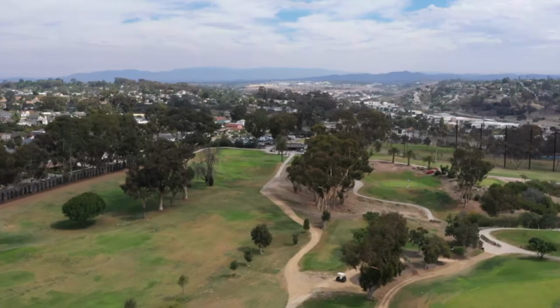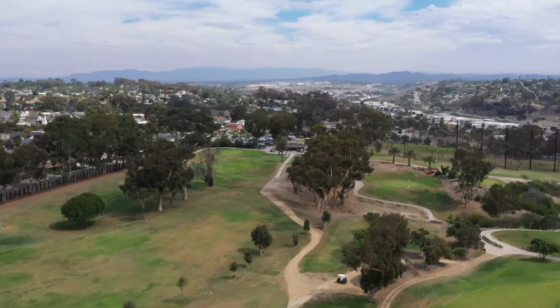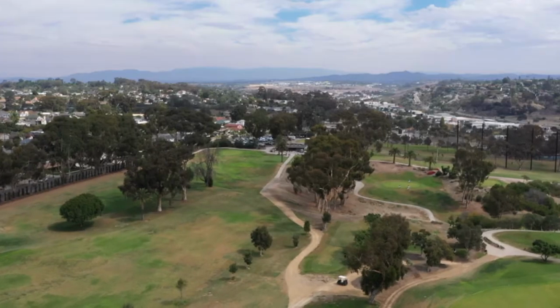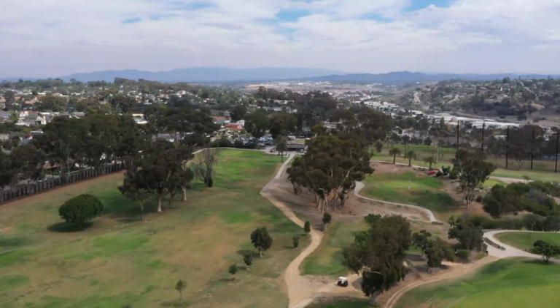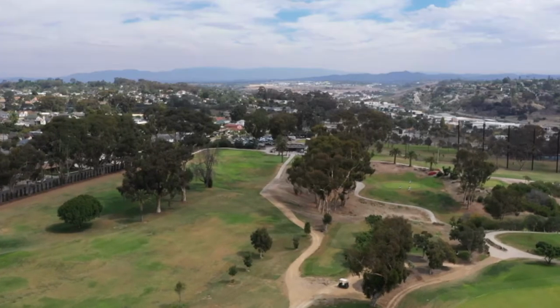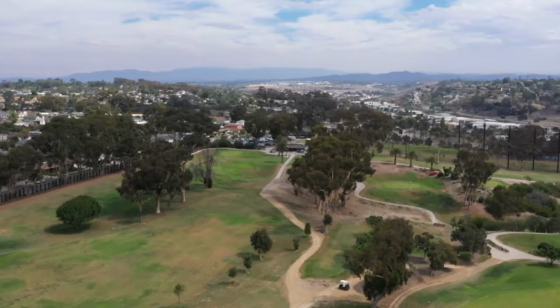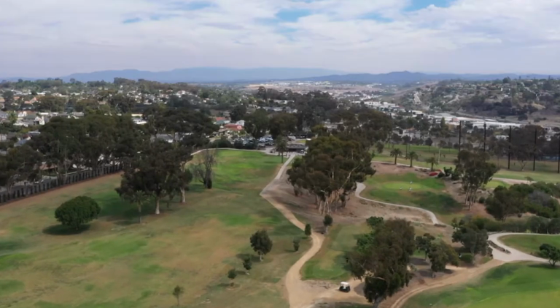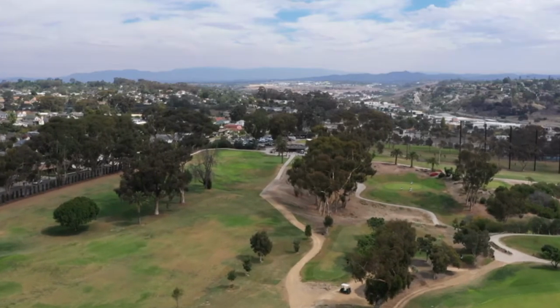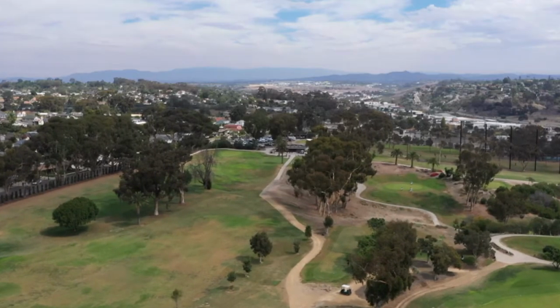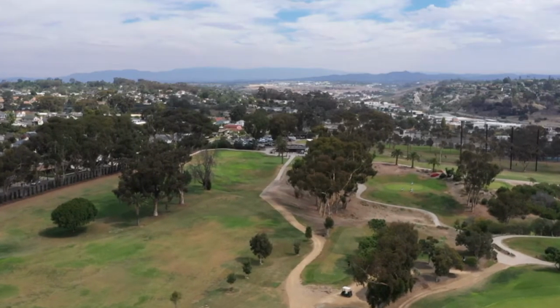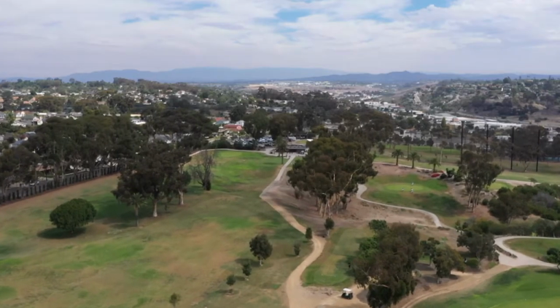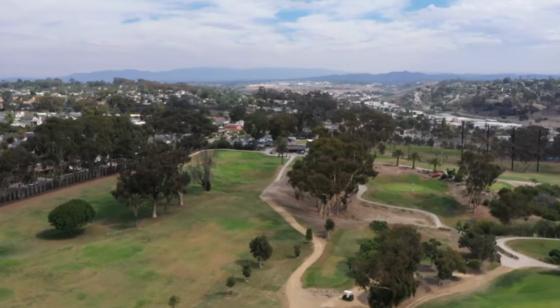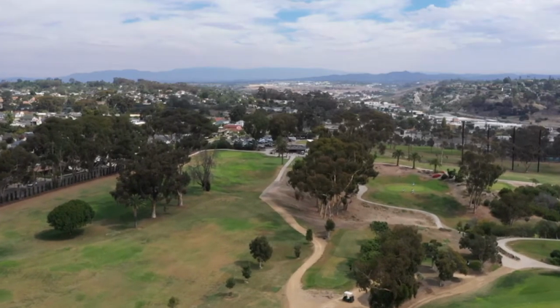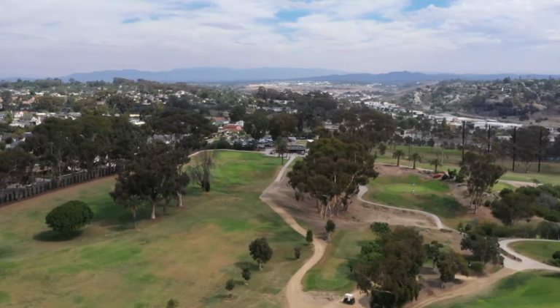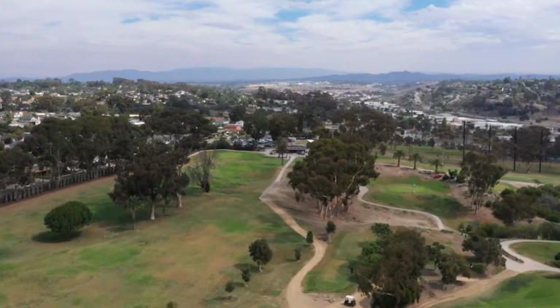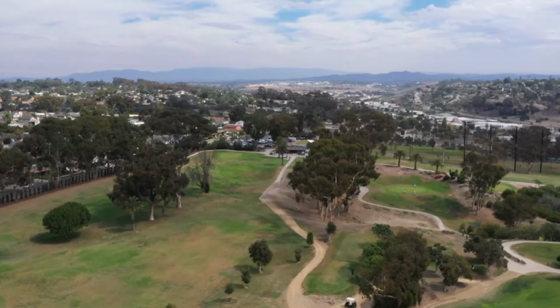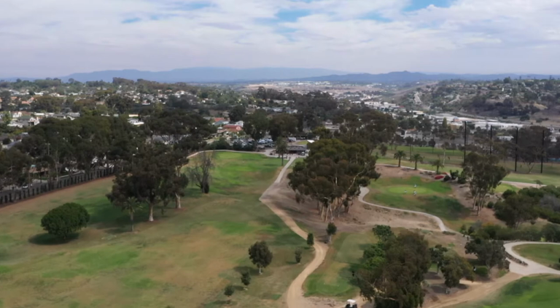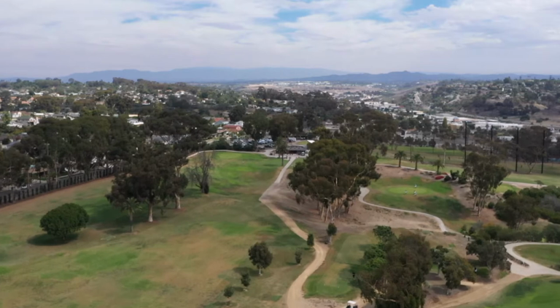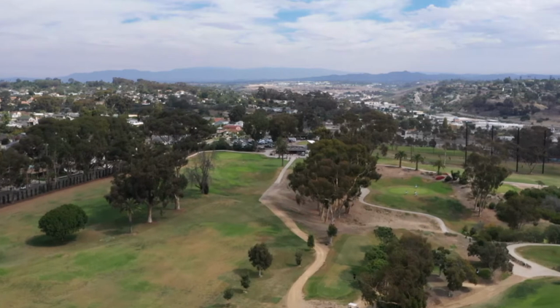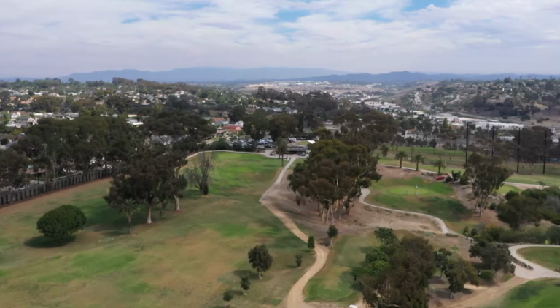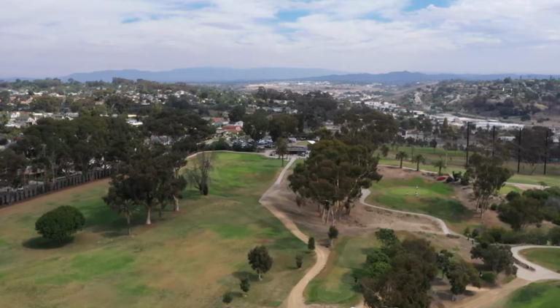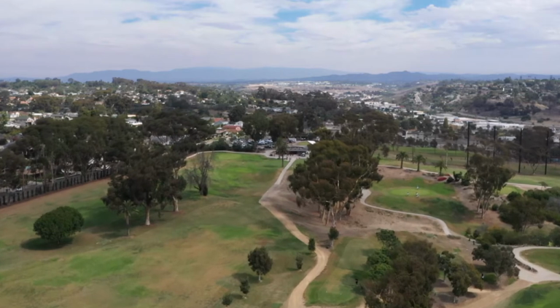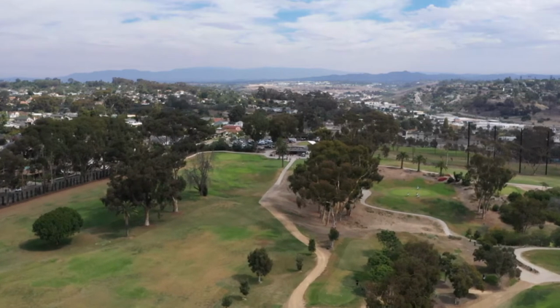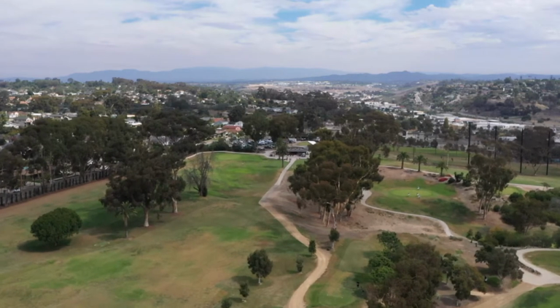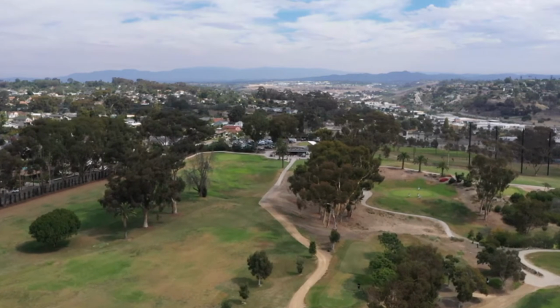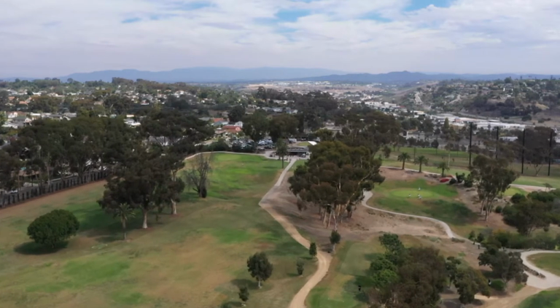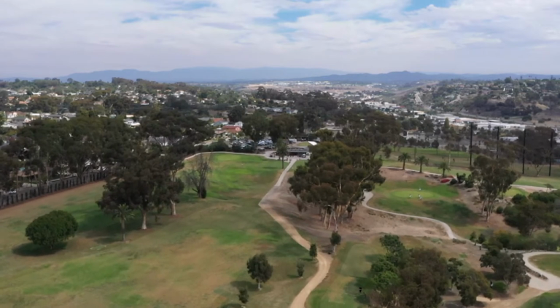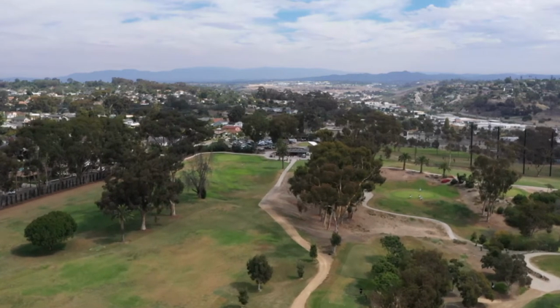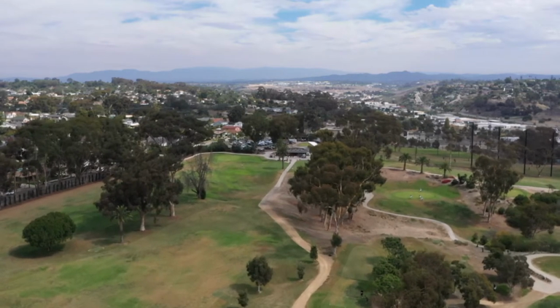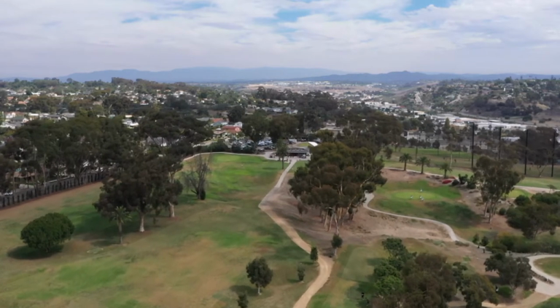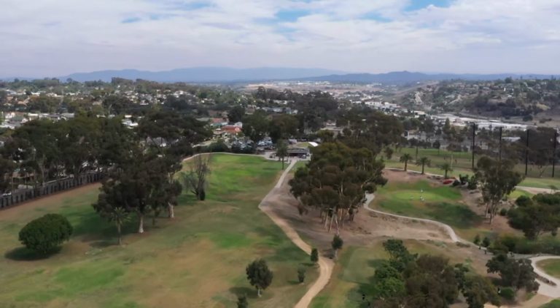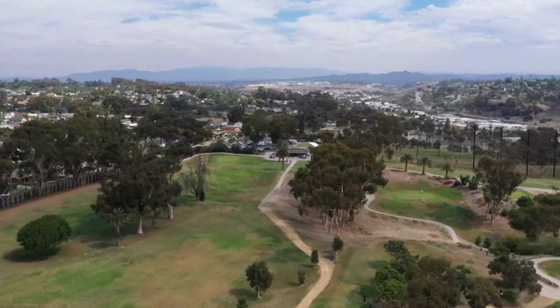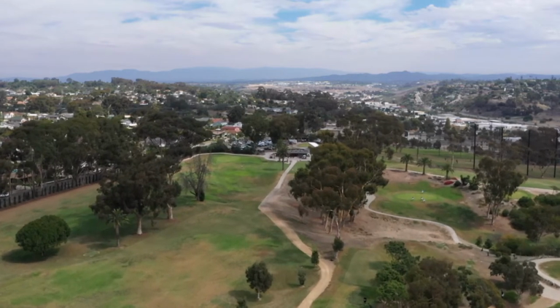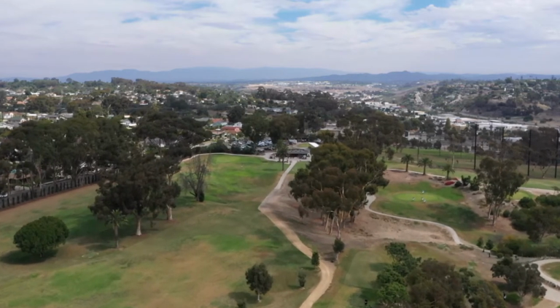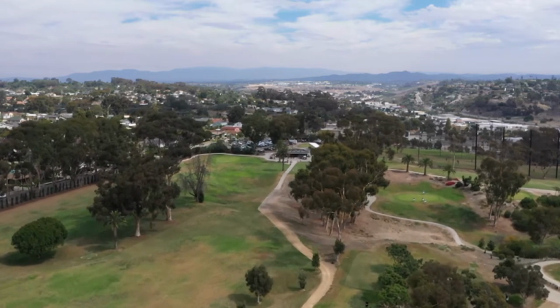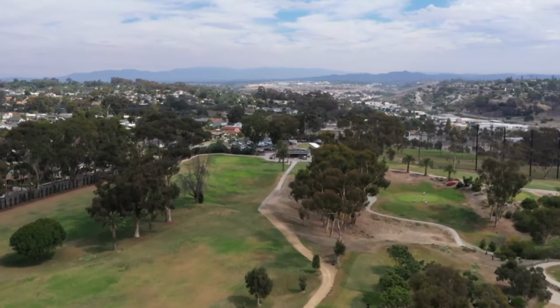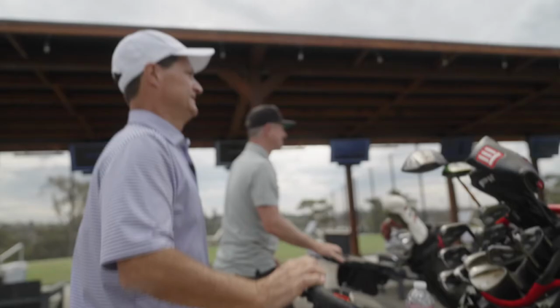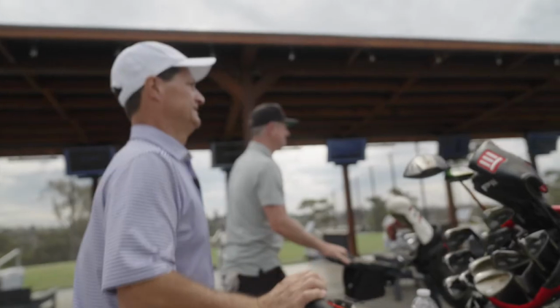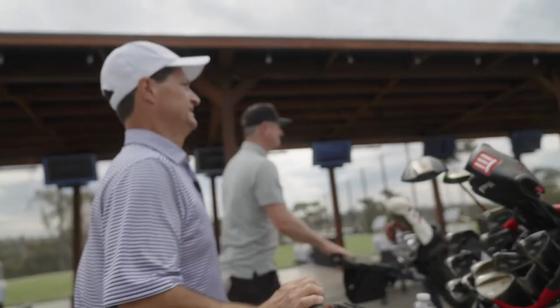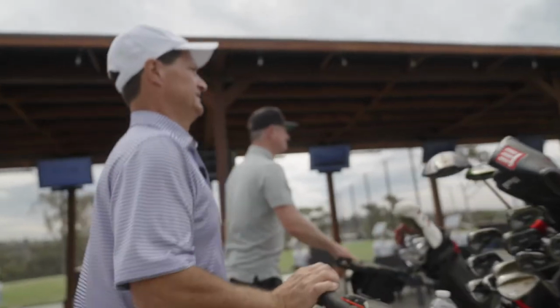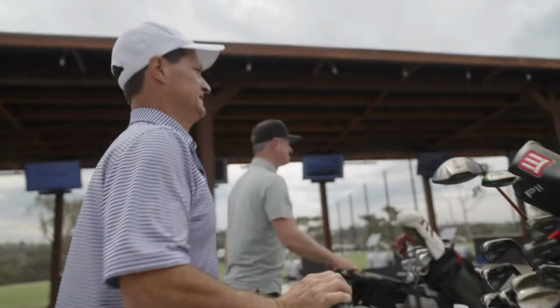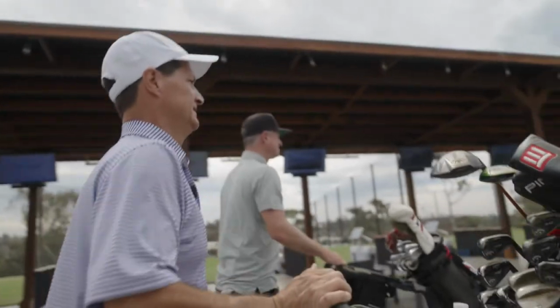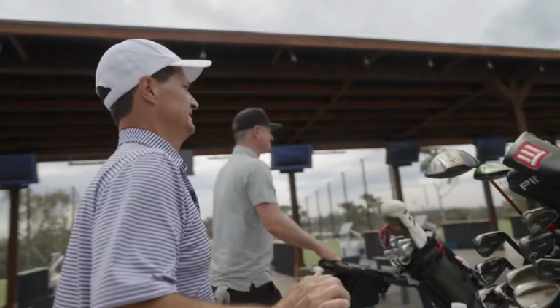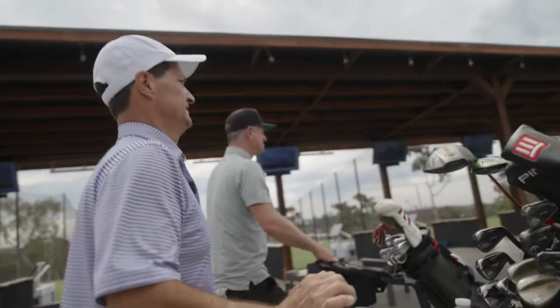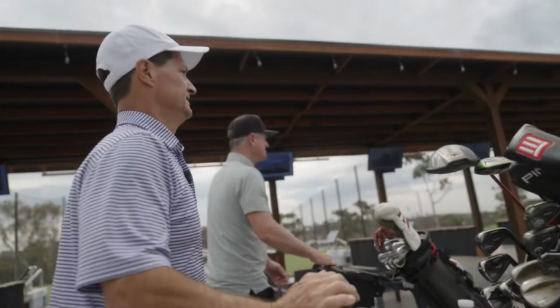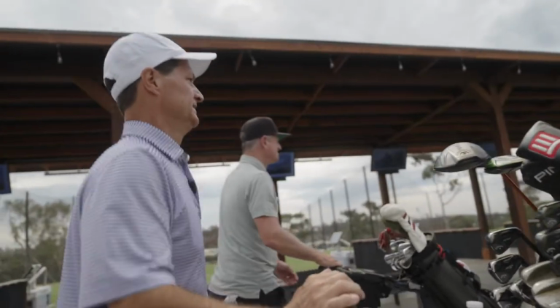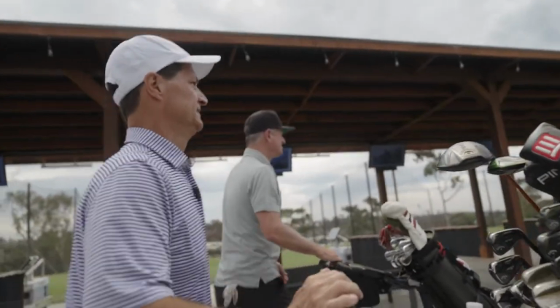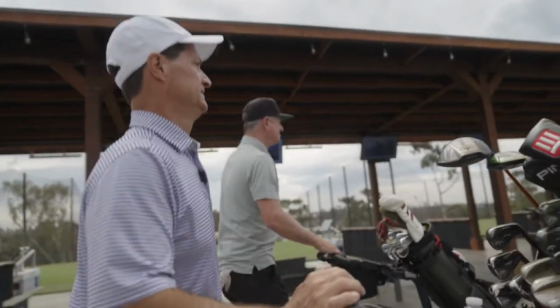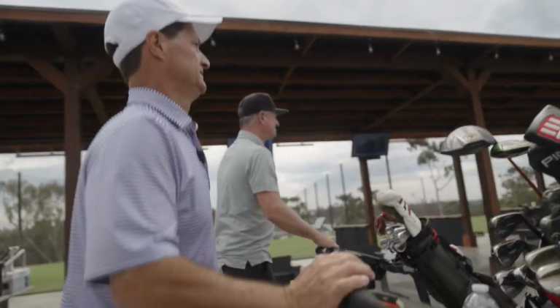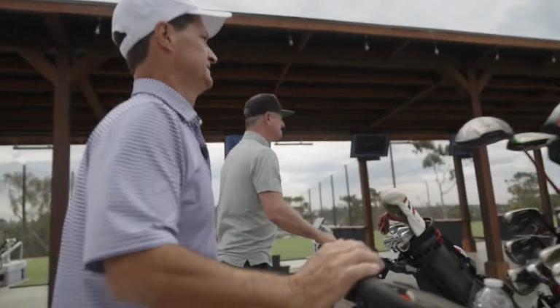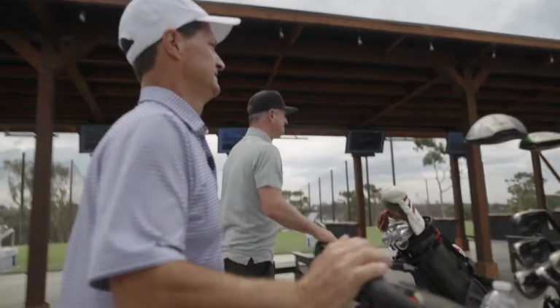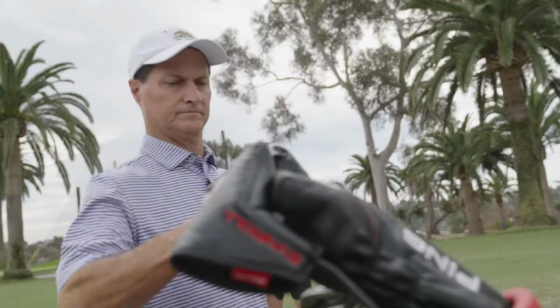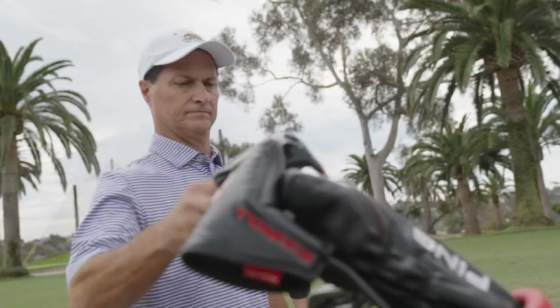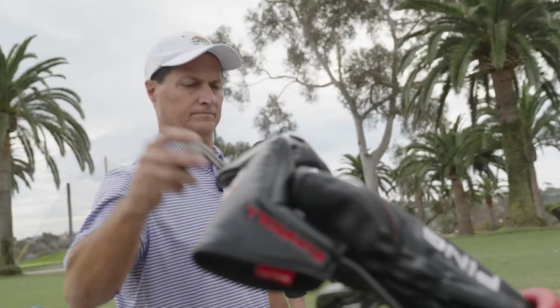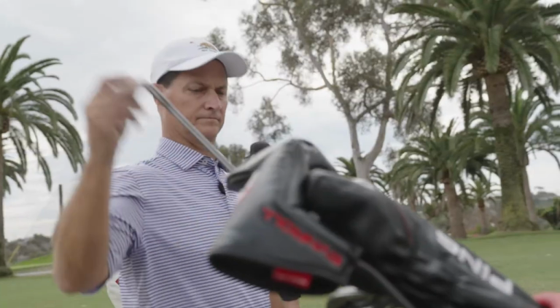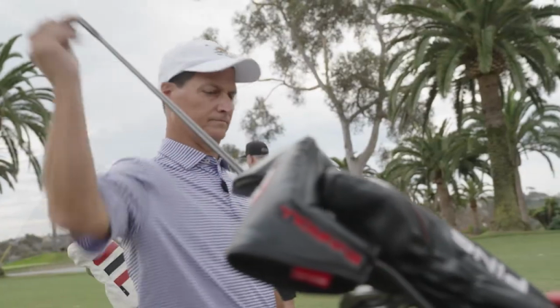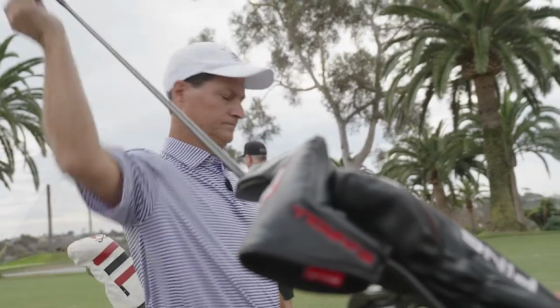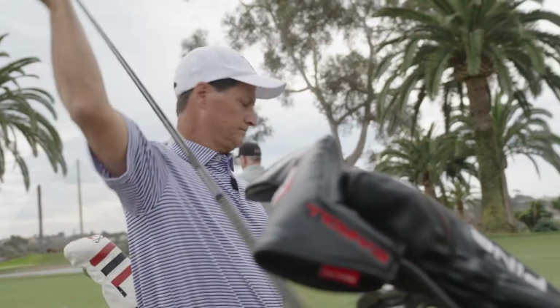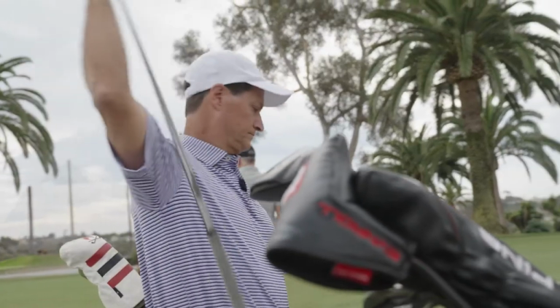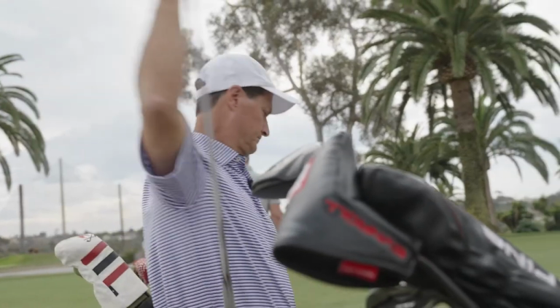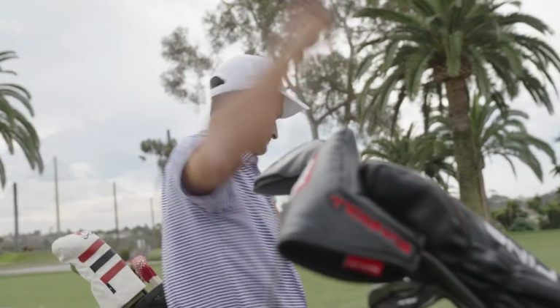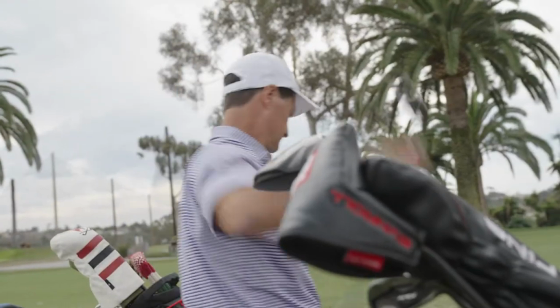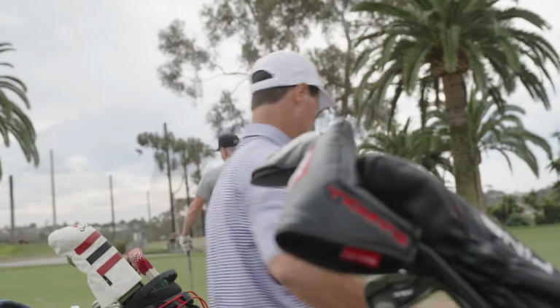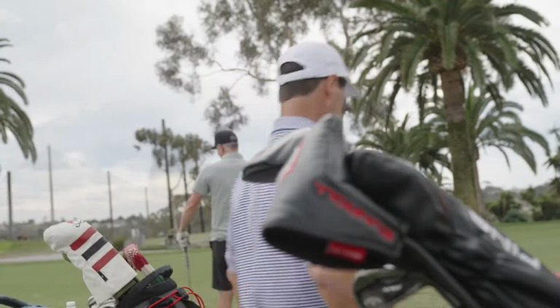Welcome to Goat Hill Park in Oceanside, California, where I'm spending the day with Craig Ramsbottom, president of Dynamic Brands.